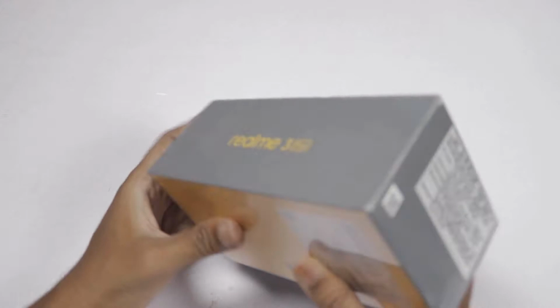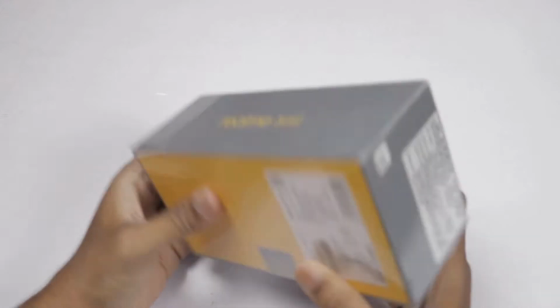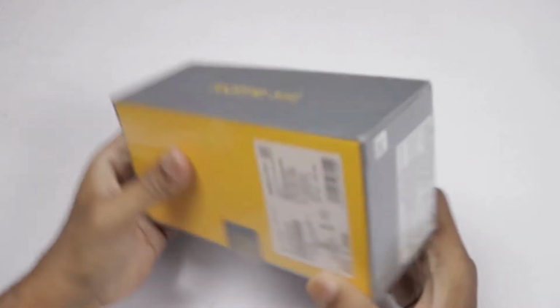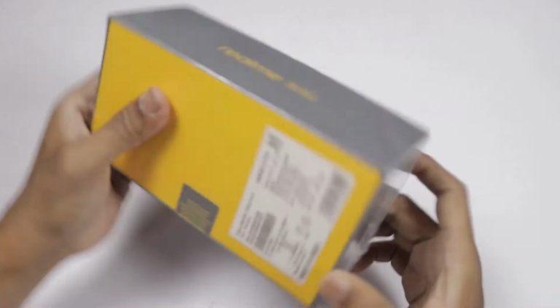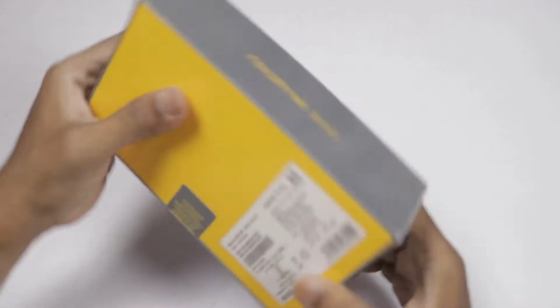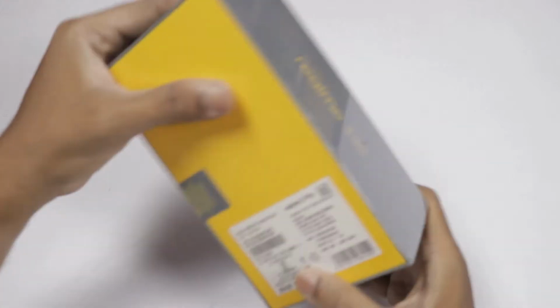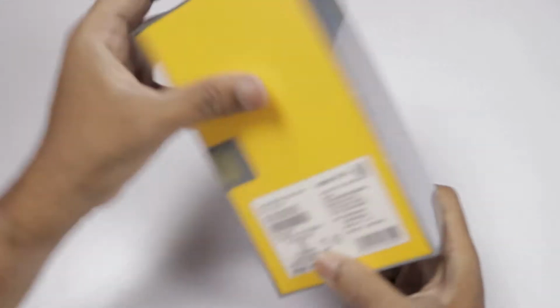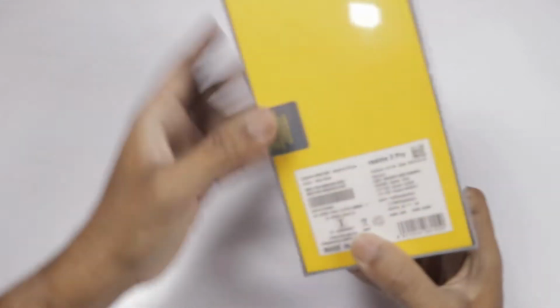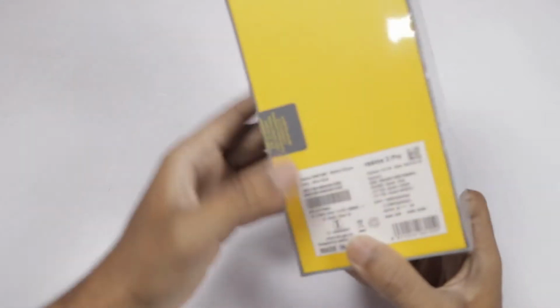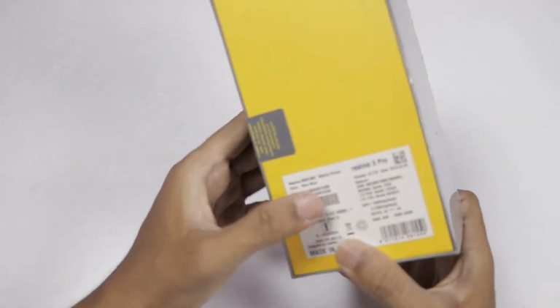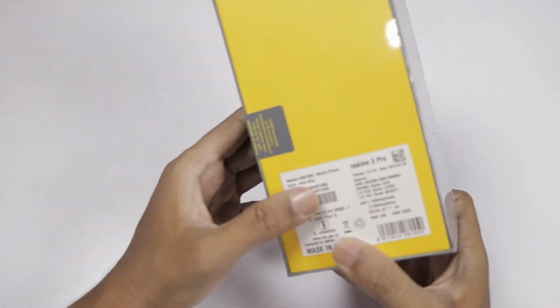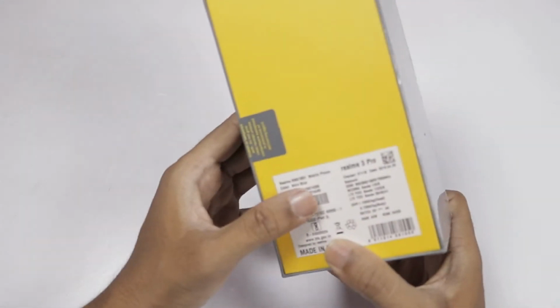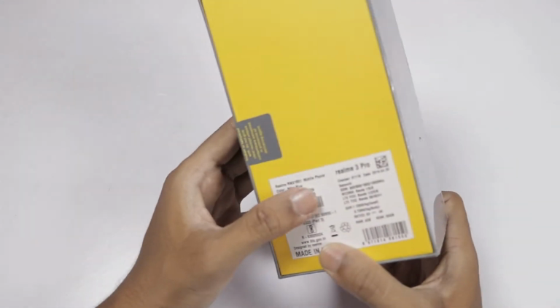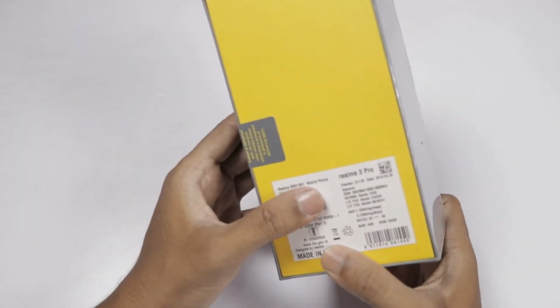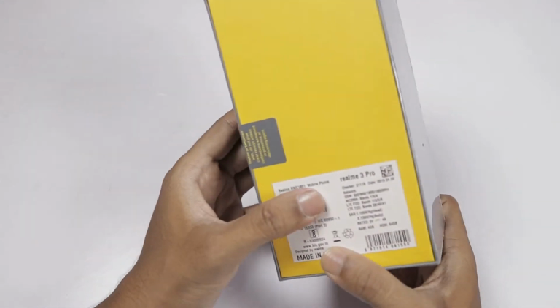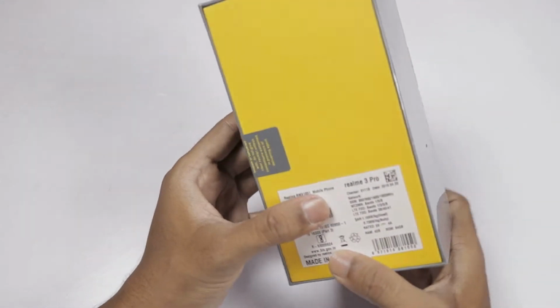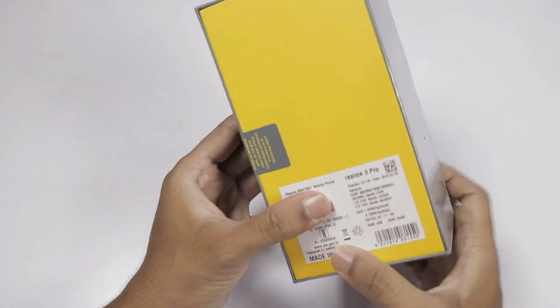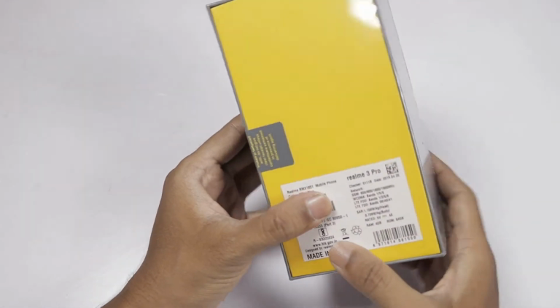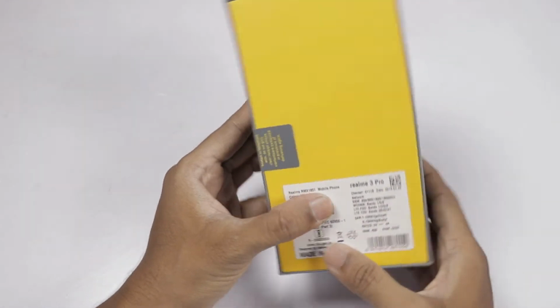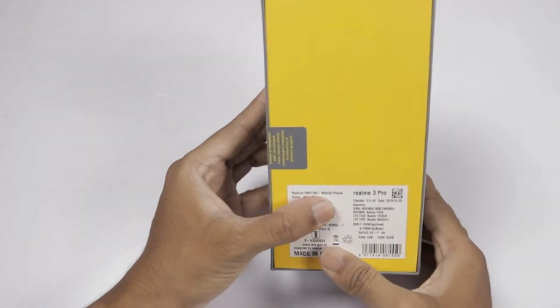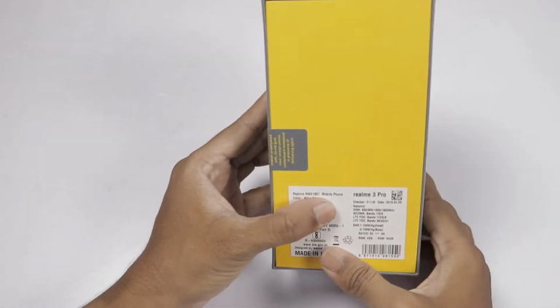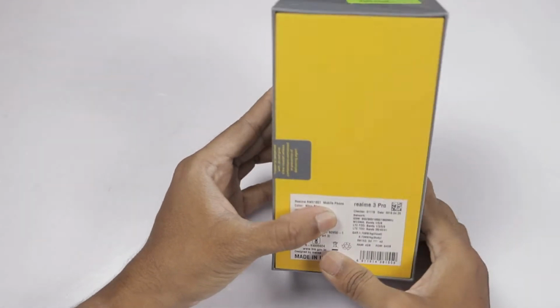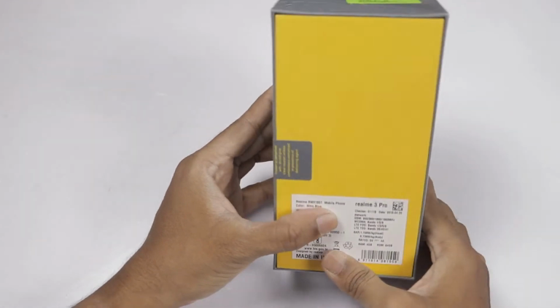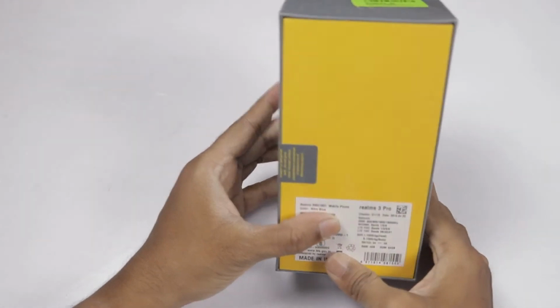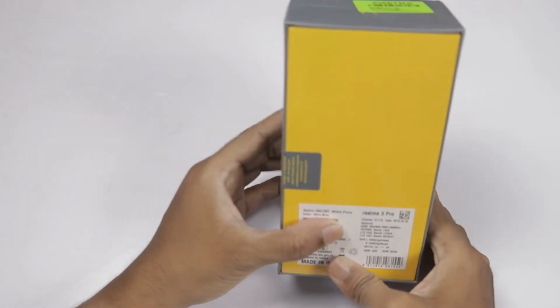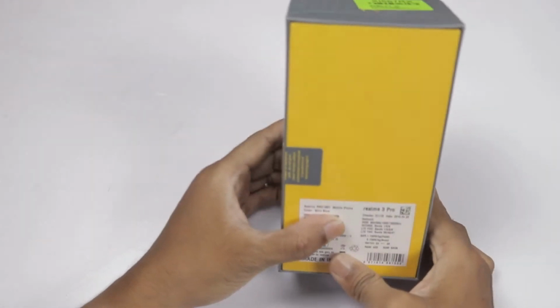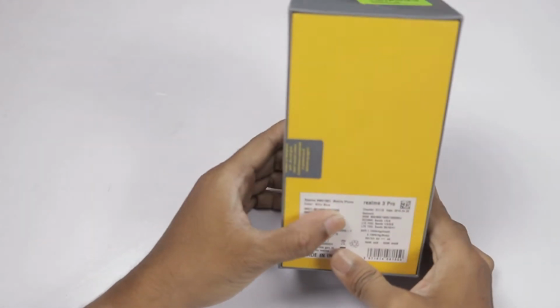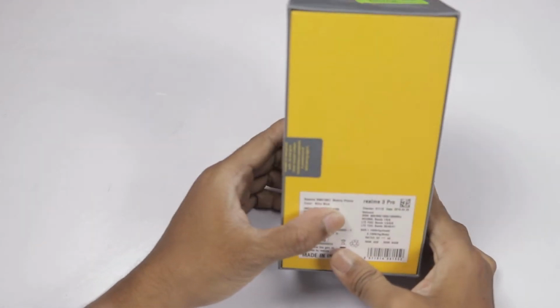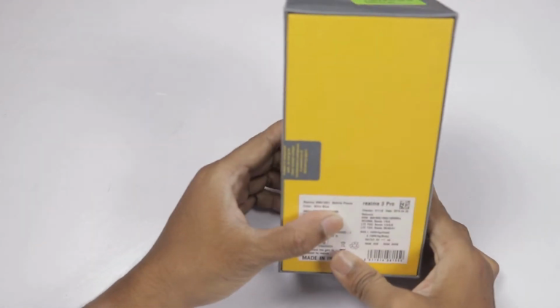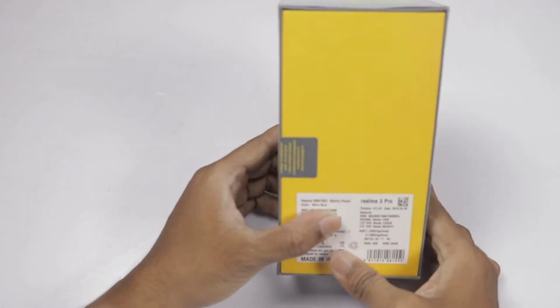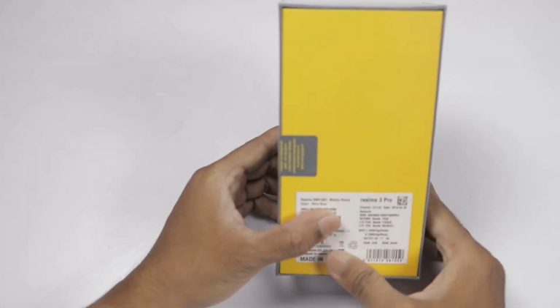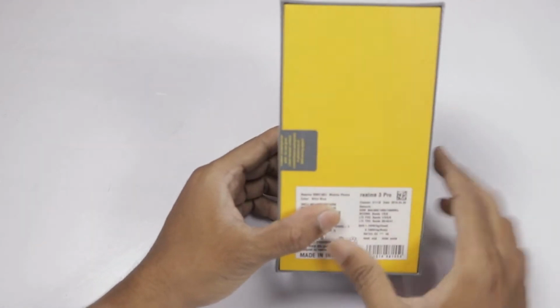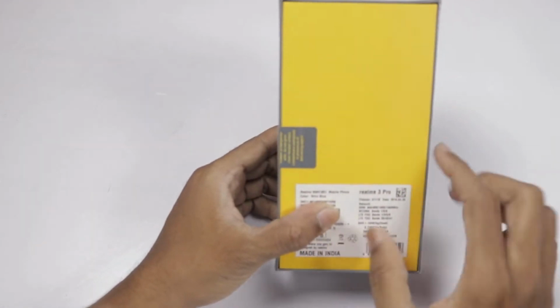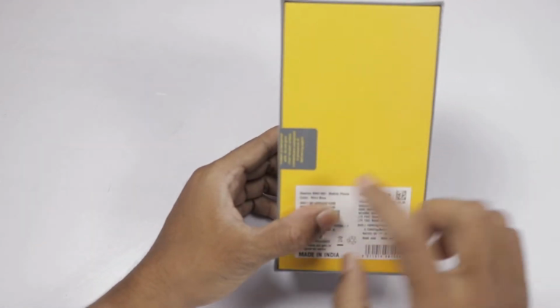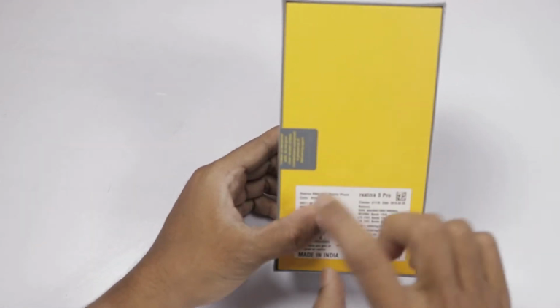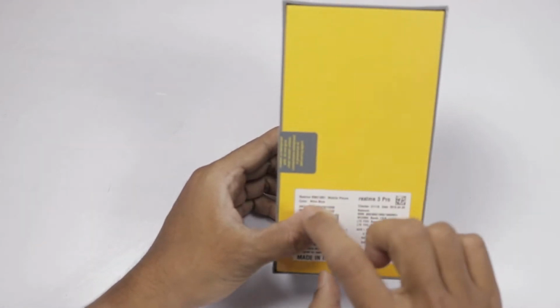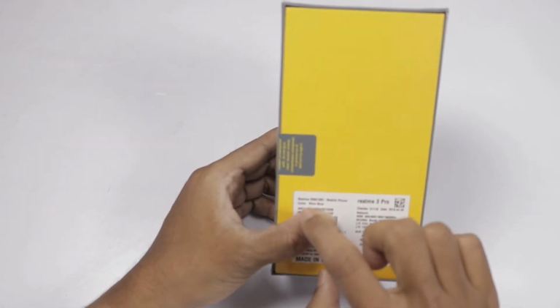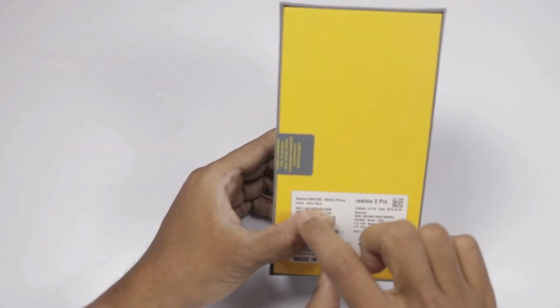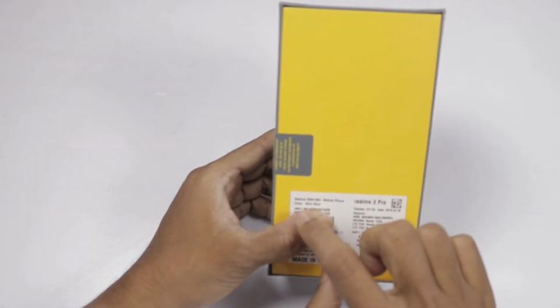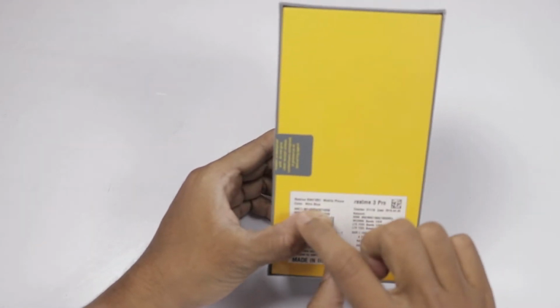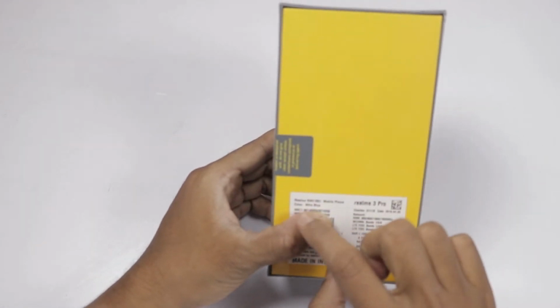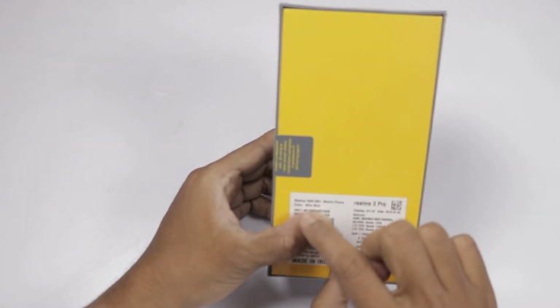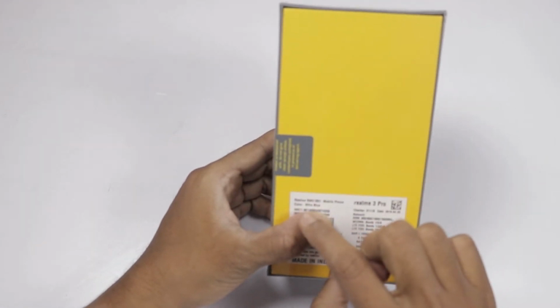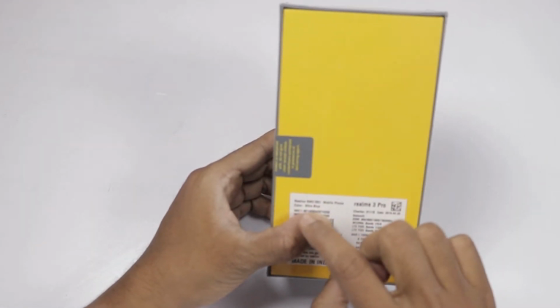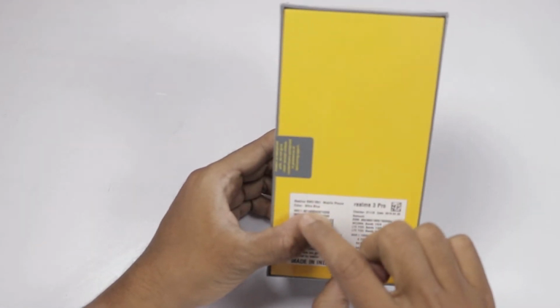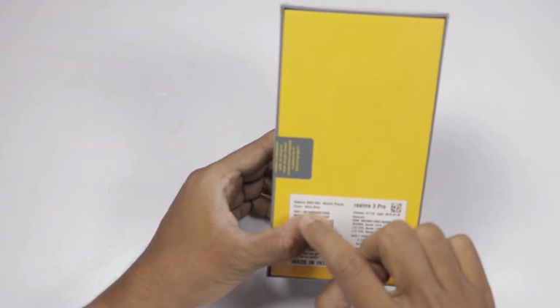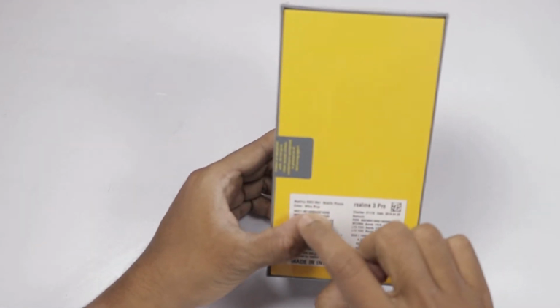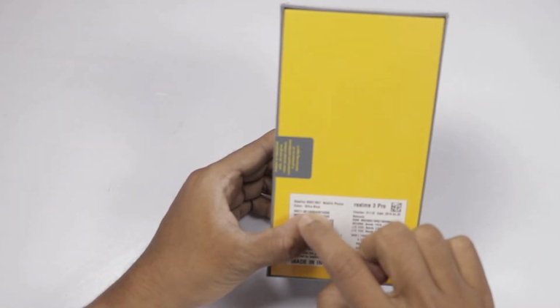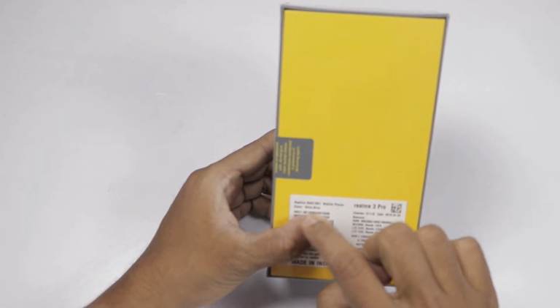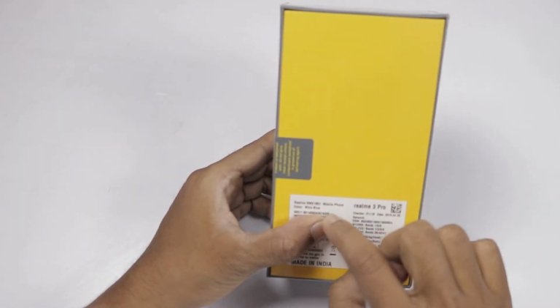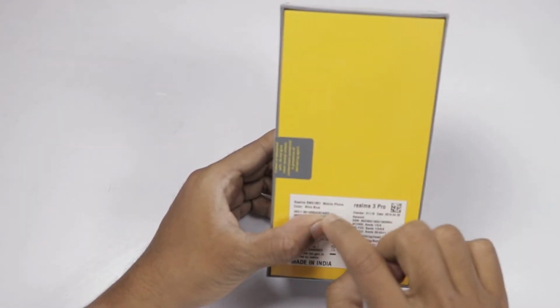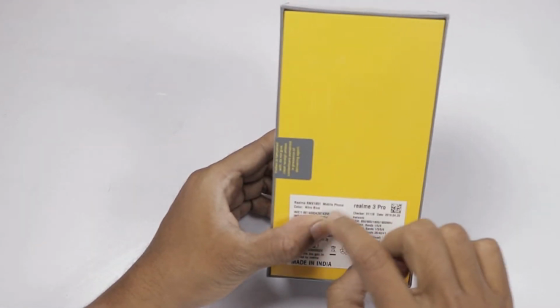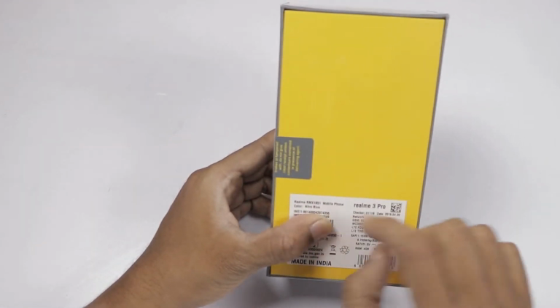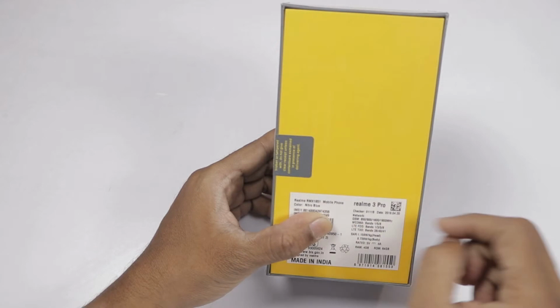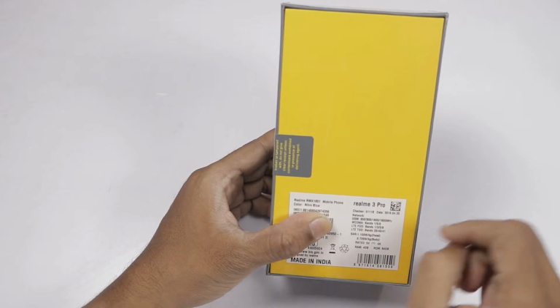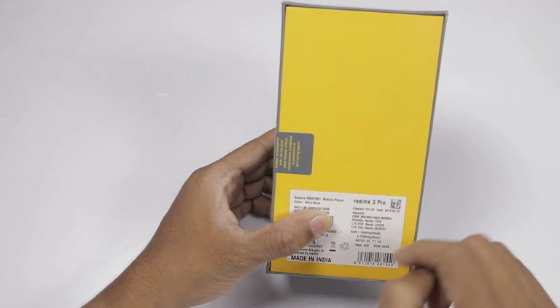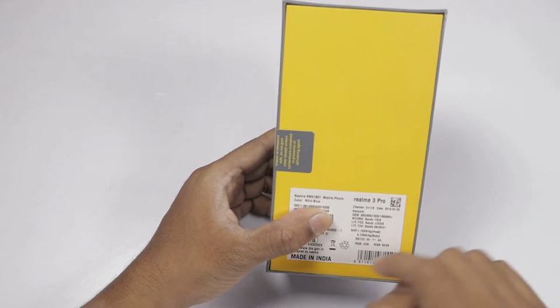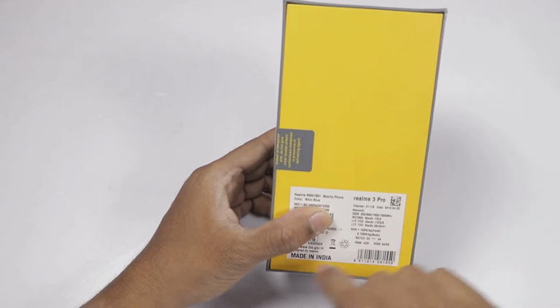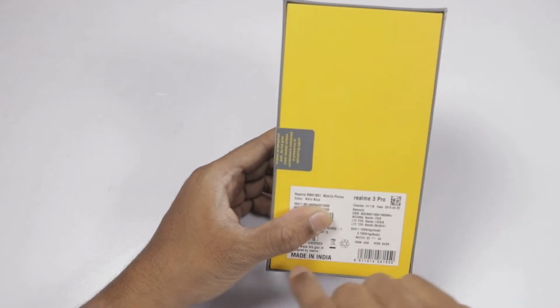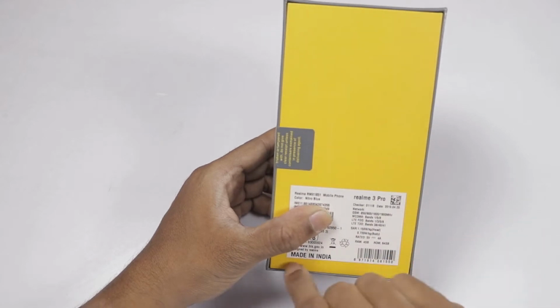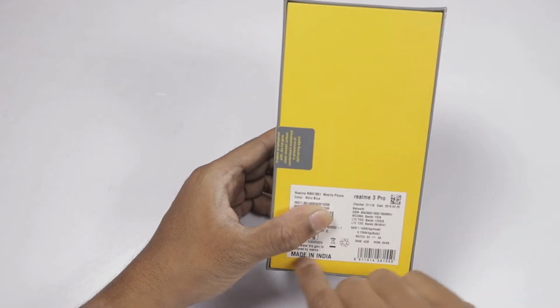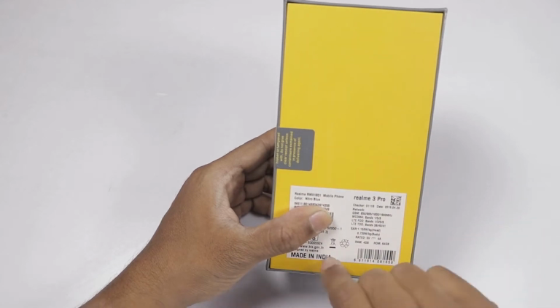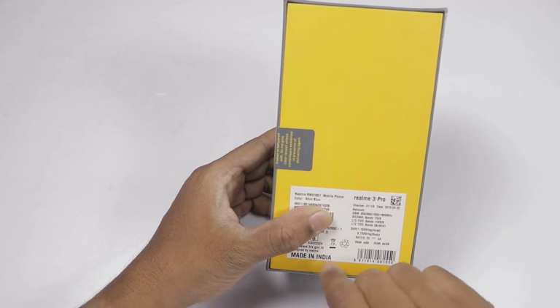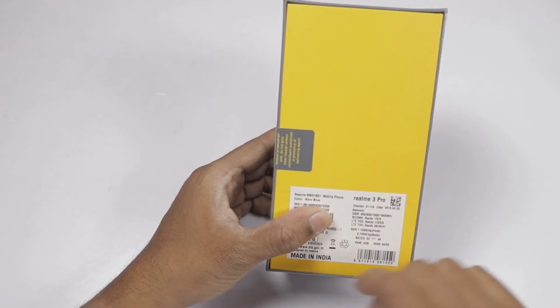We will show the box back side. Here, the model number is 20. The color is Nitro Blue.